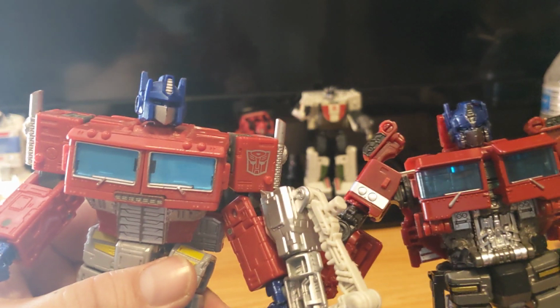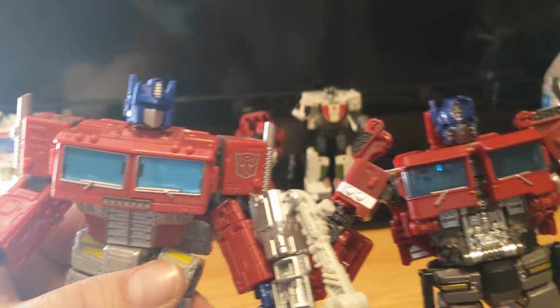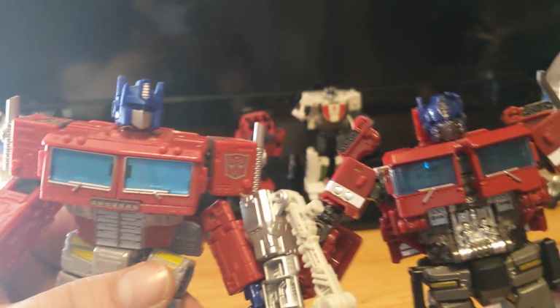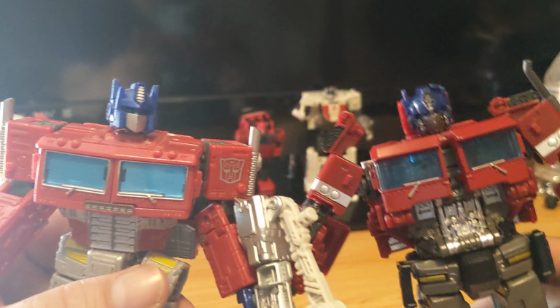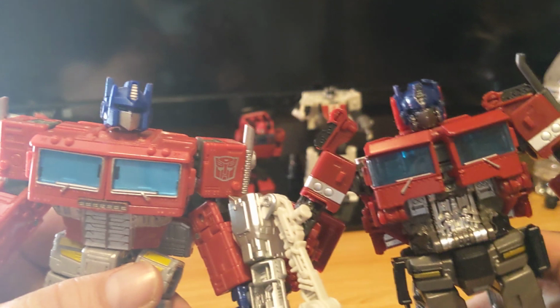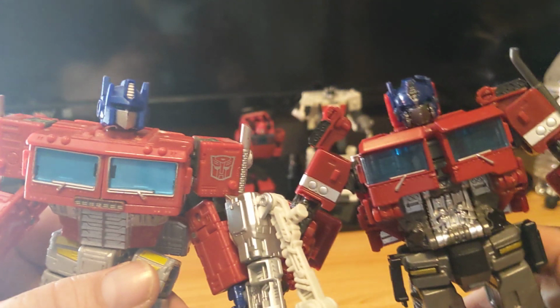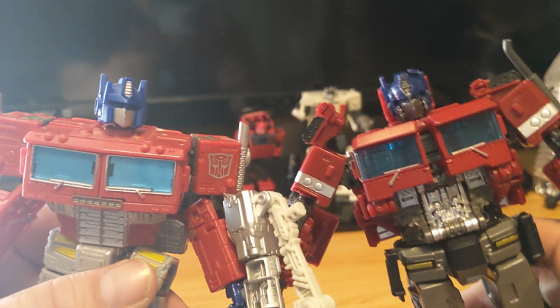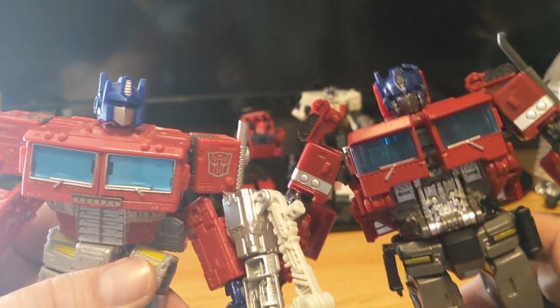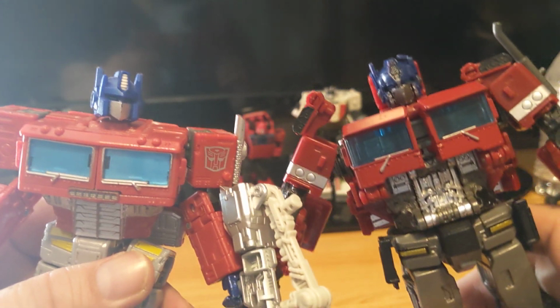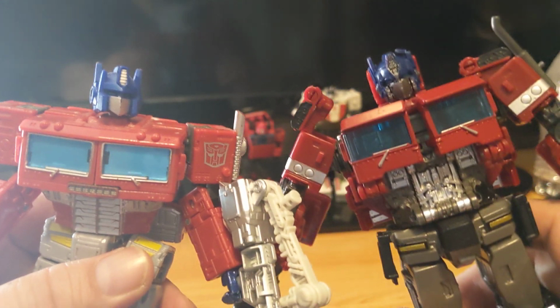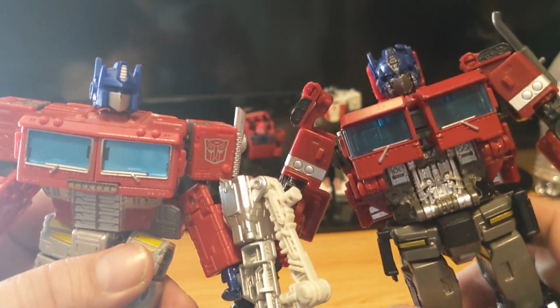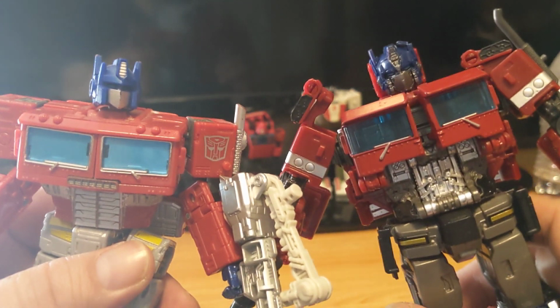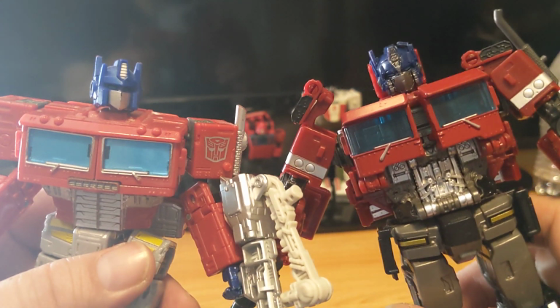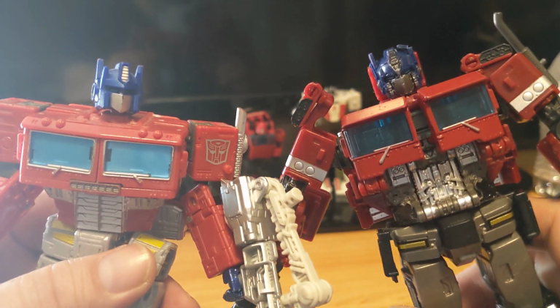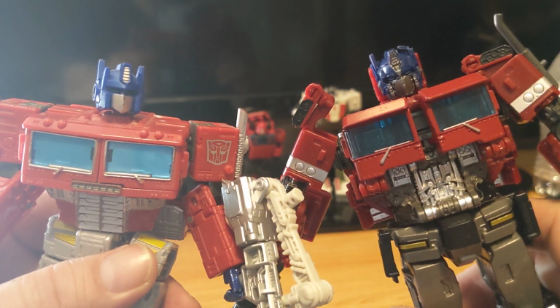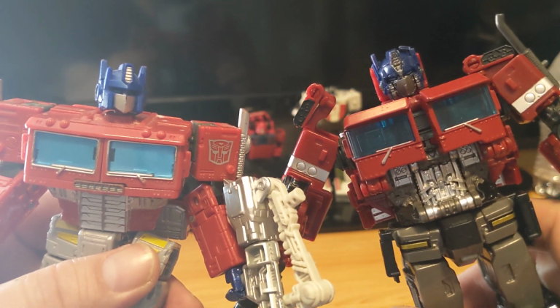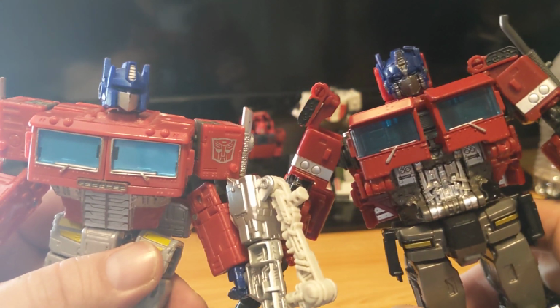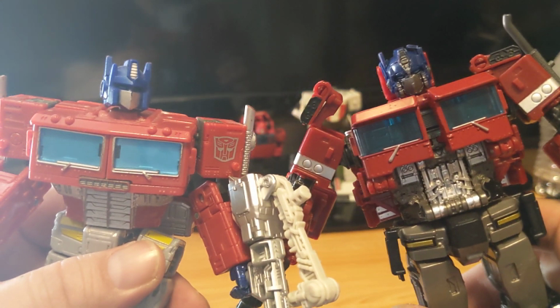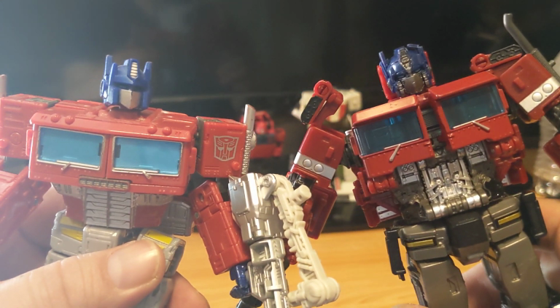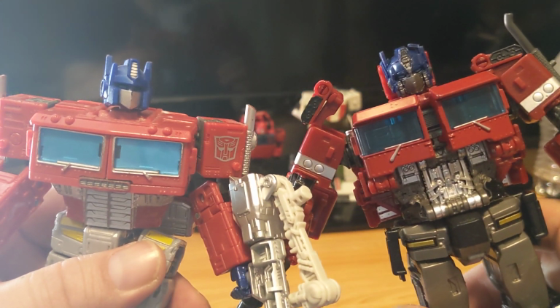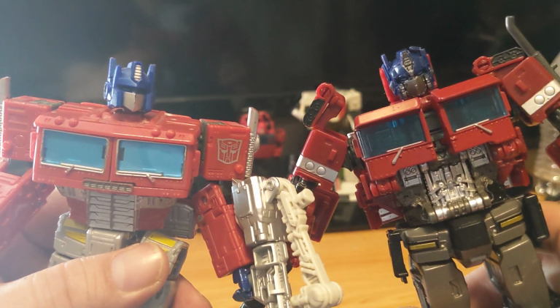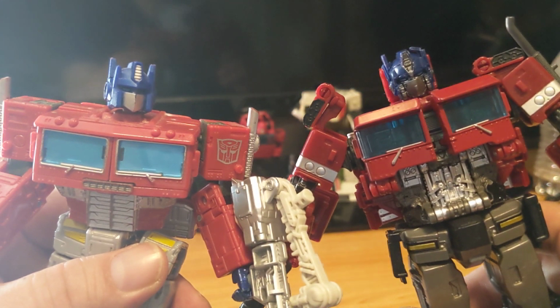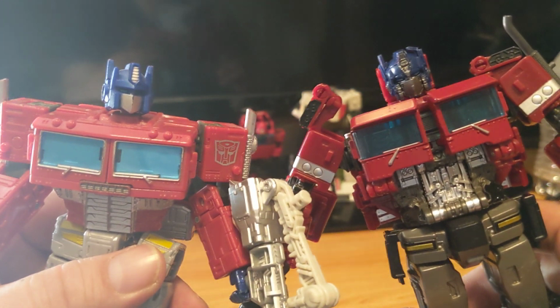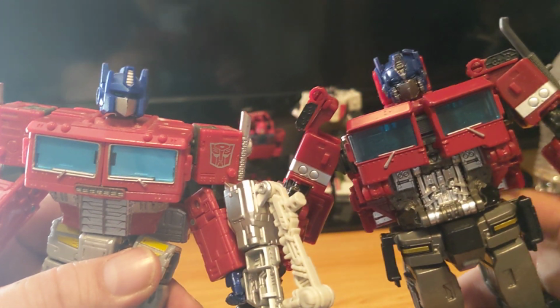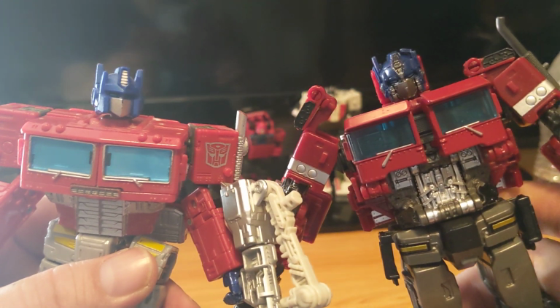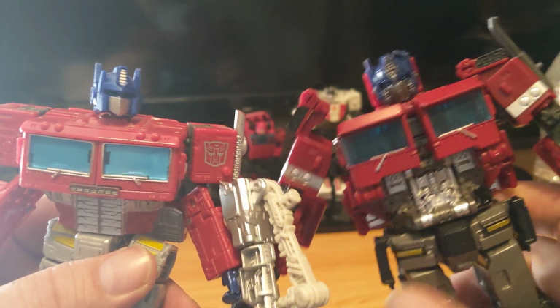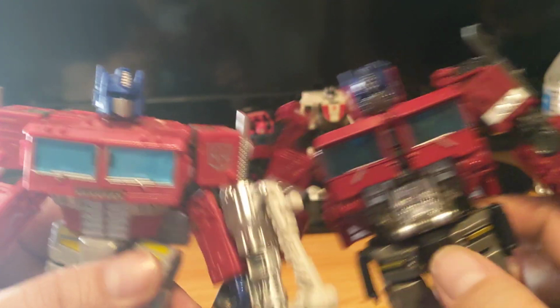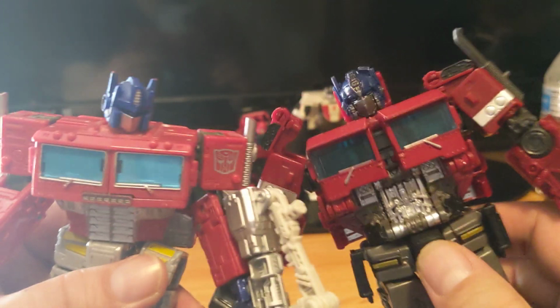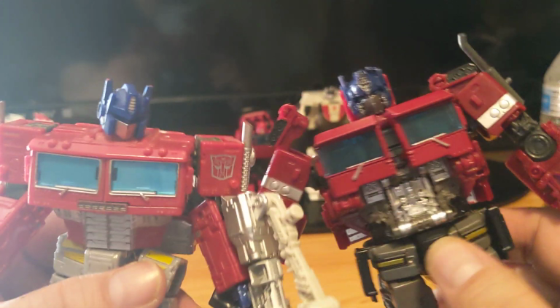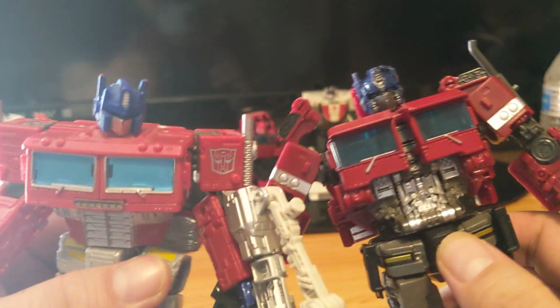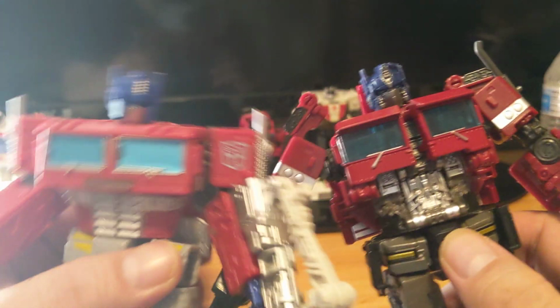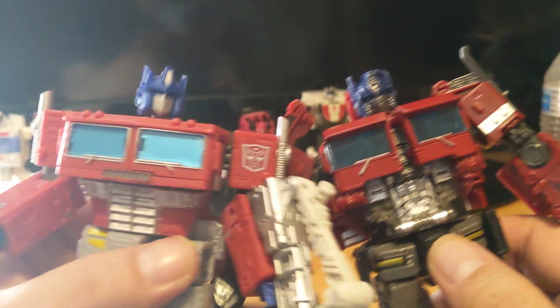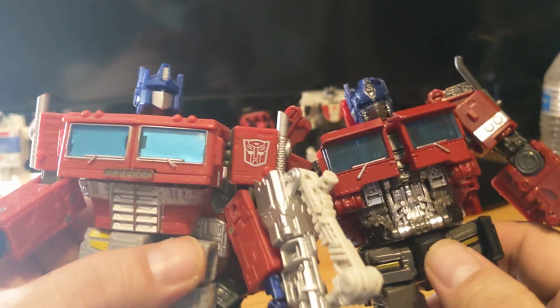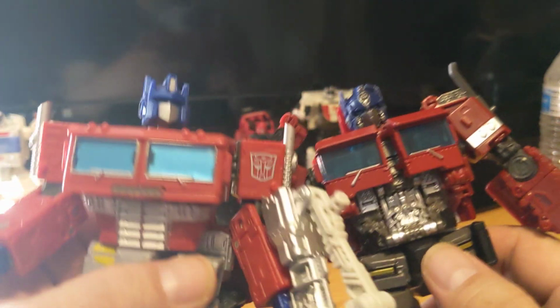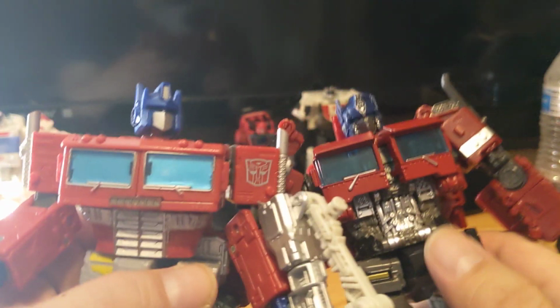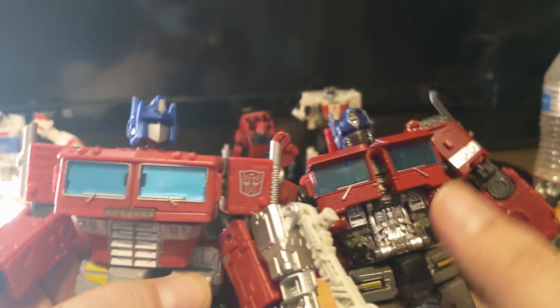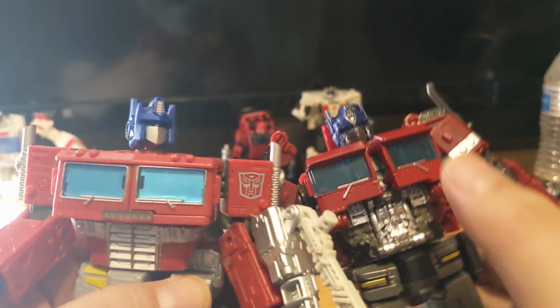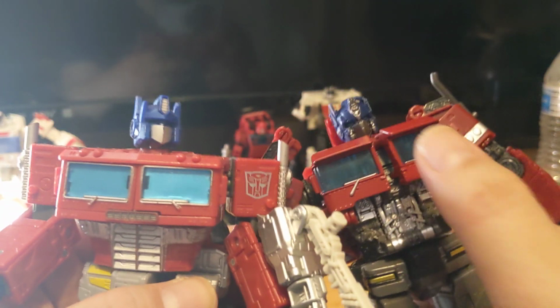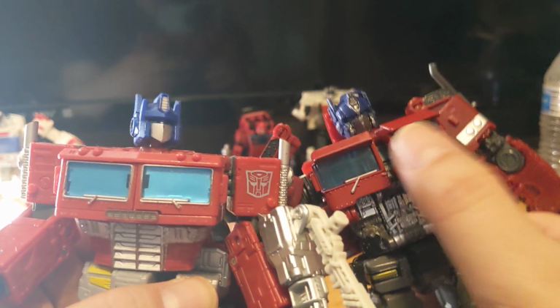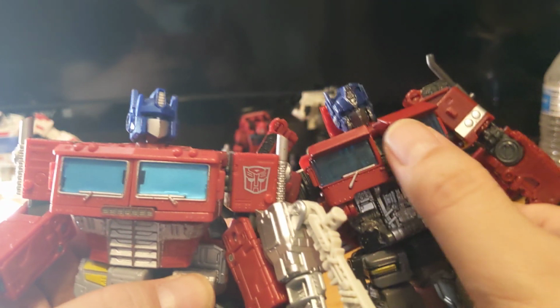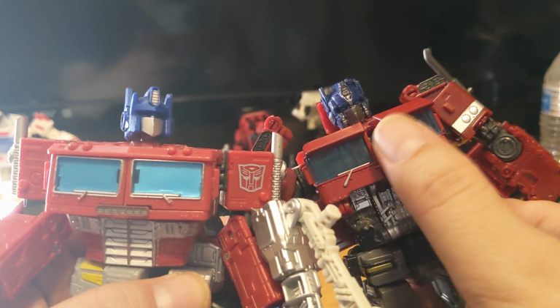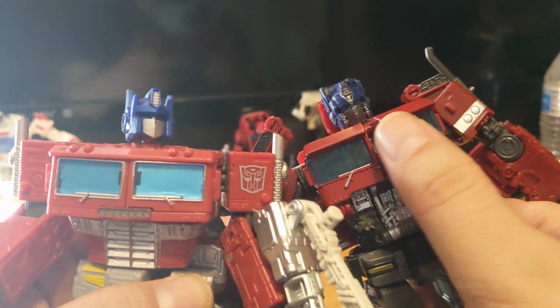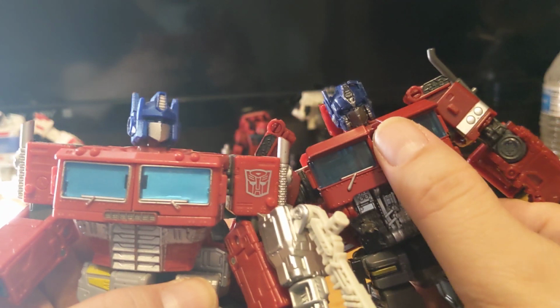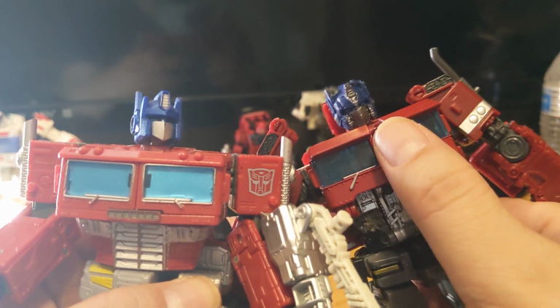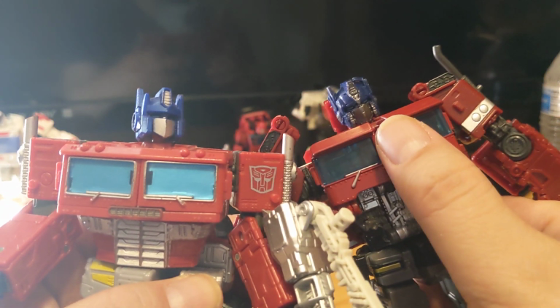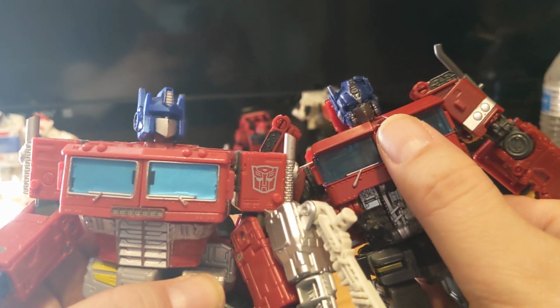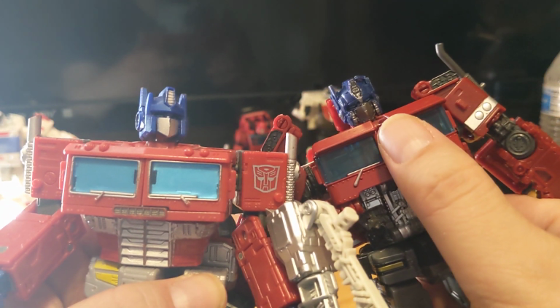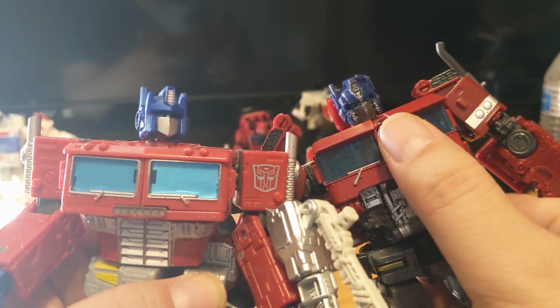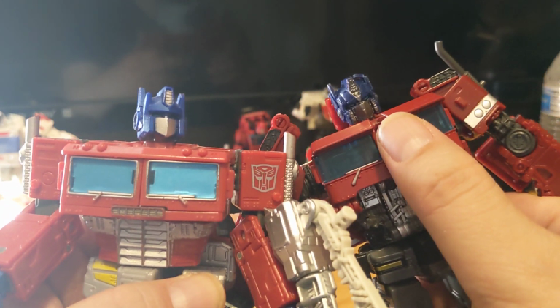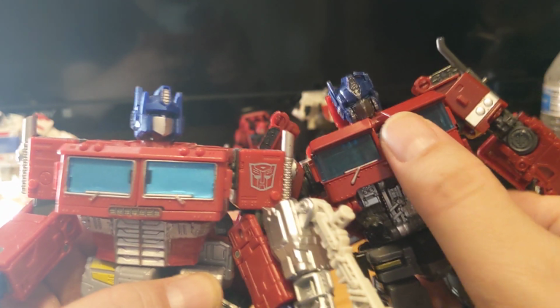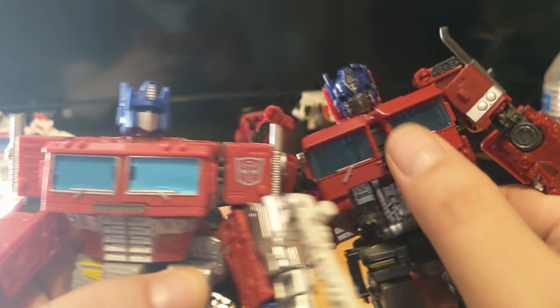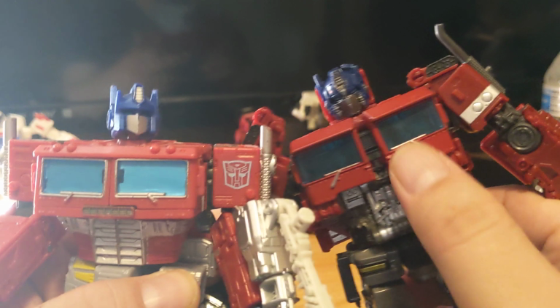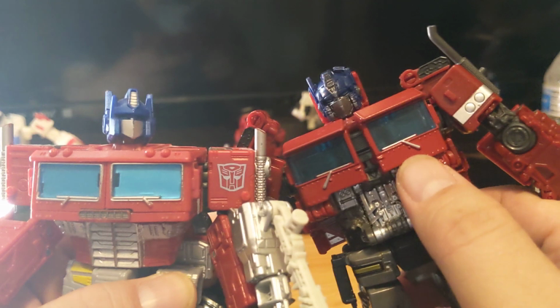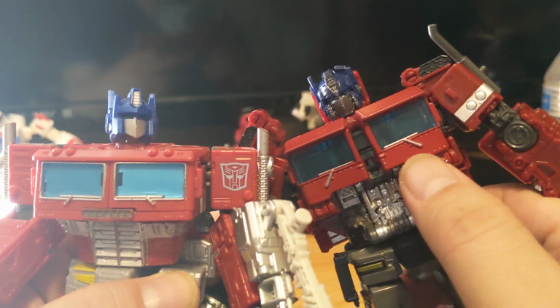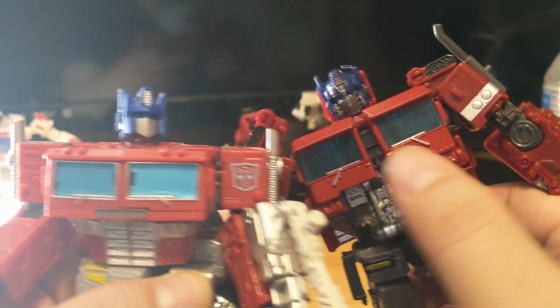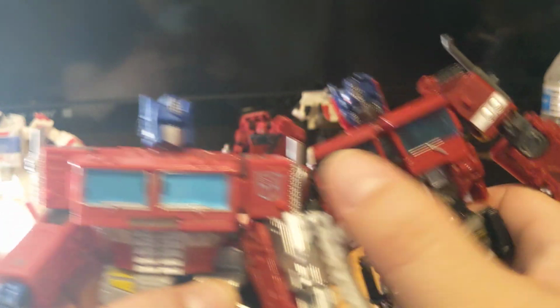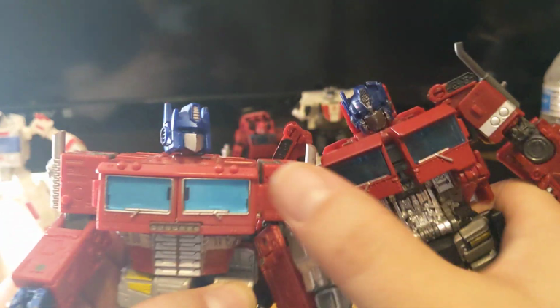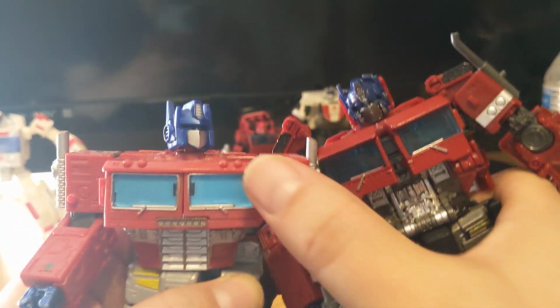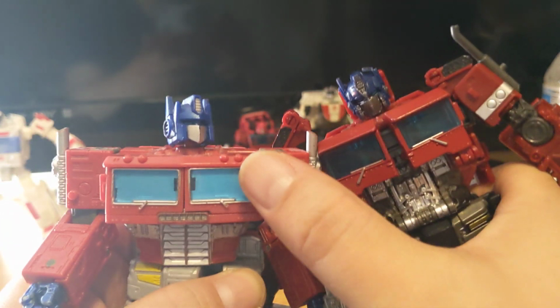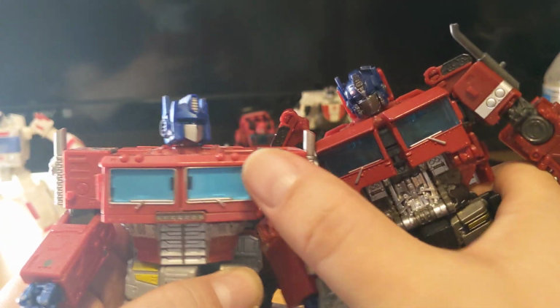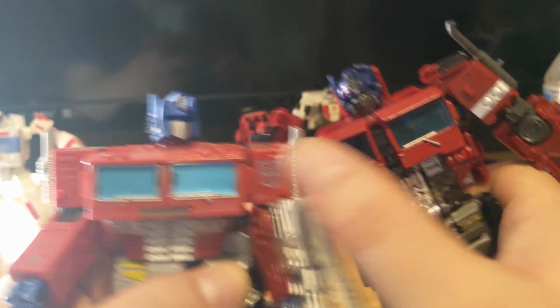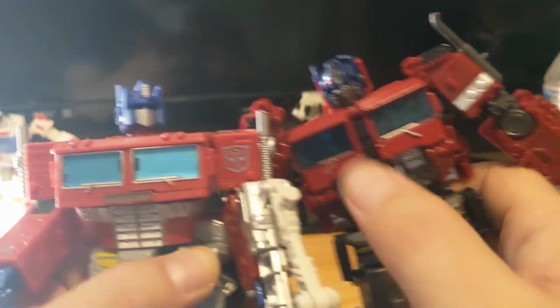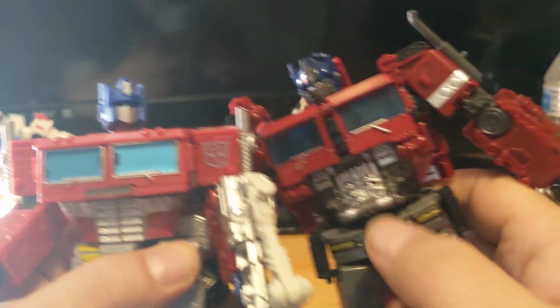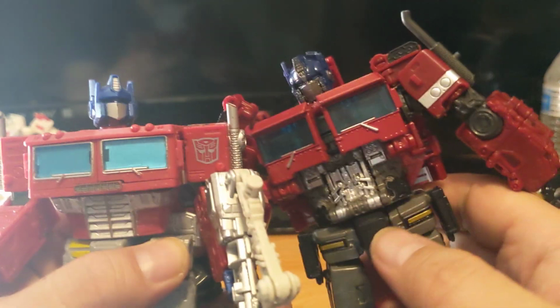Looking at the heads — there's more detail to the head on this one. This other one is cleaner.